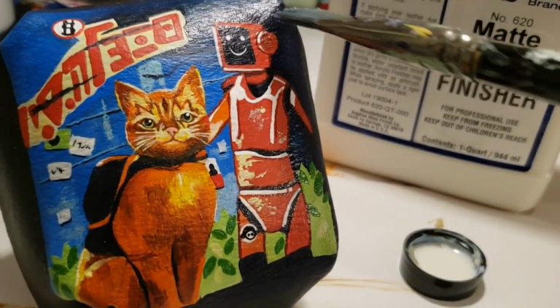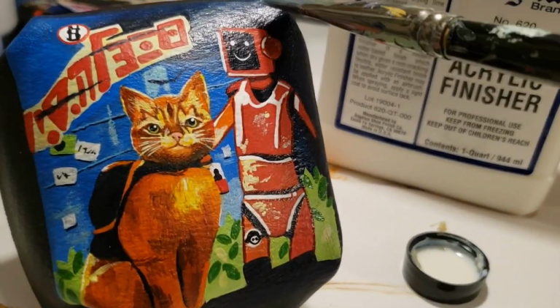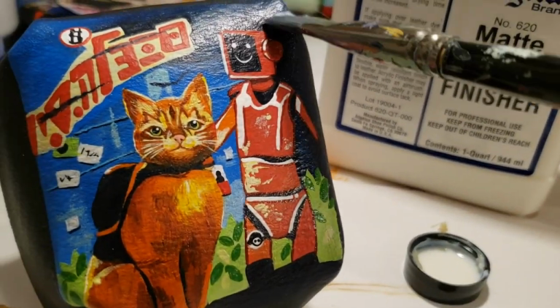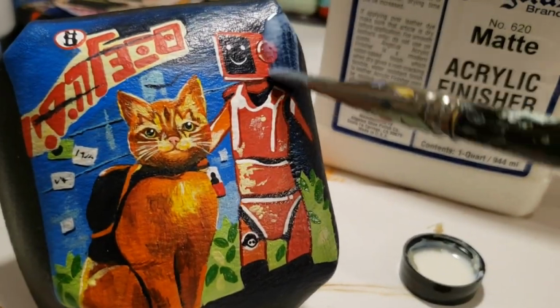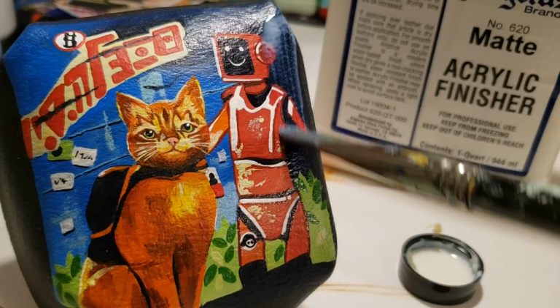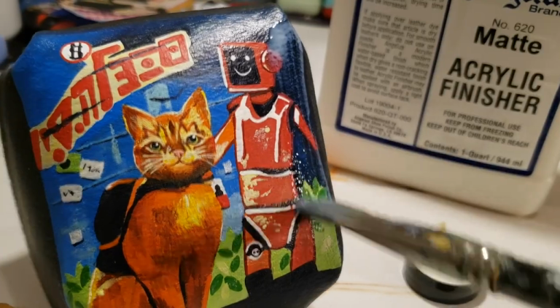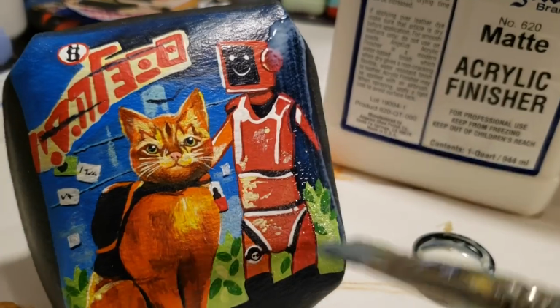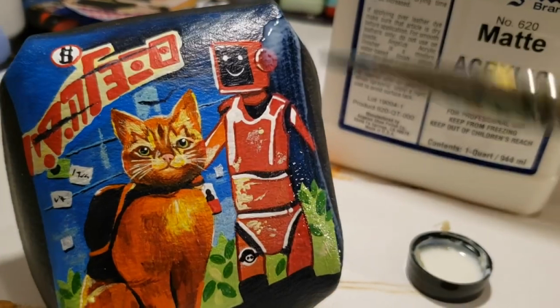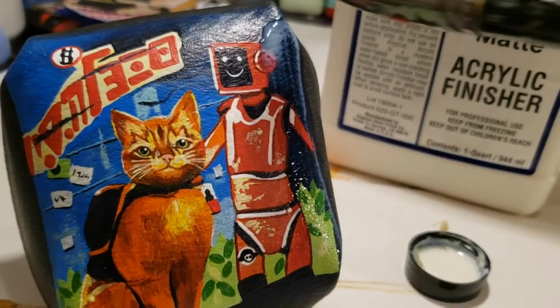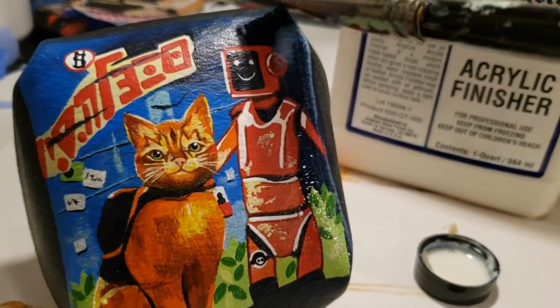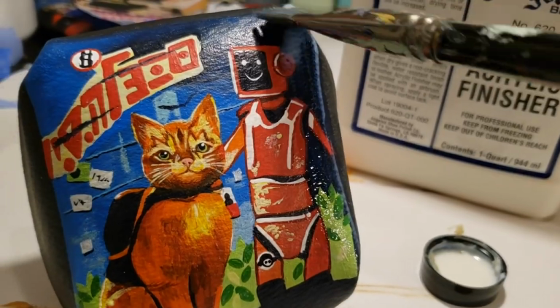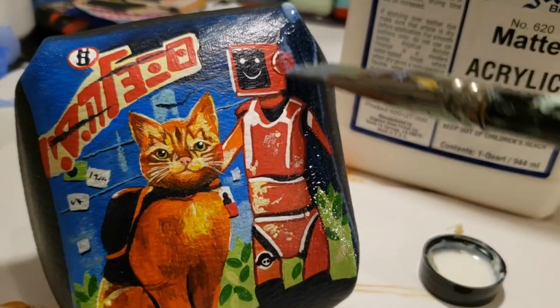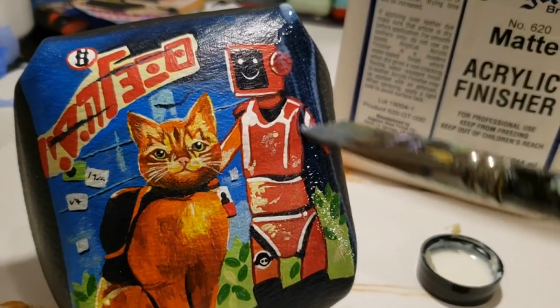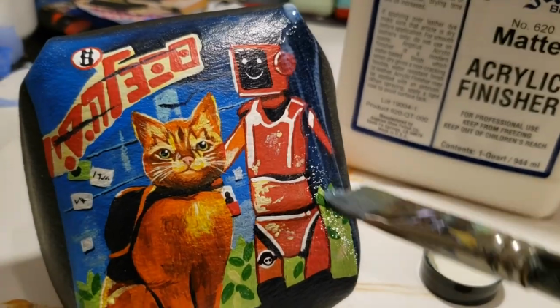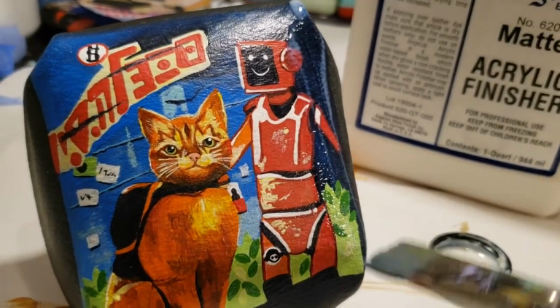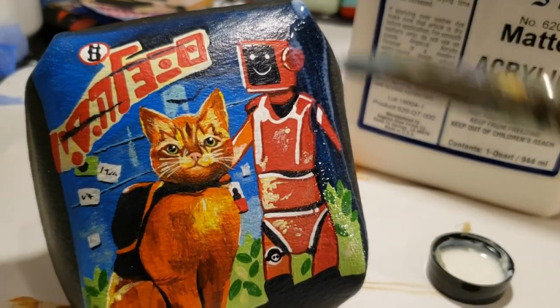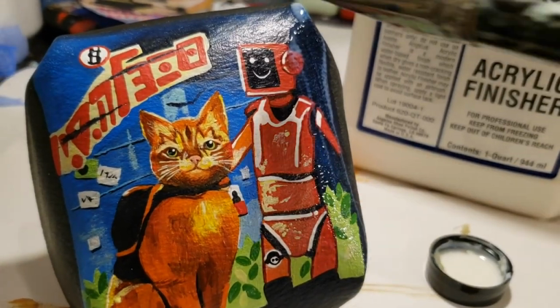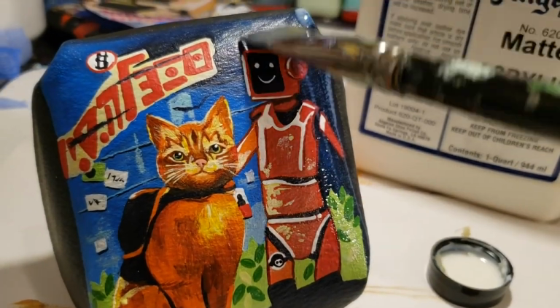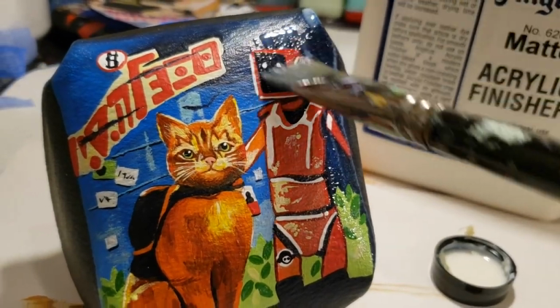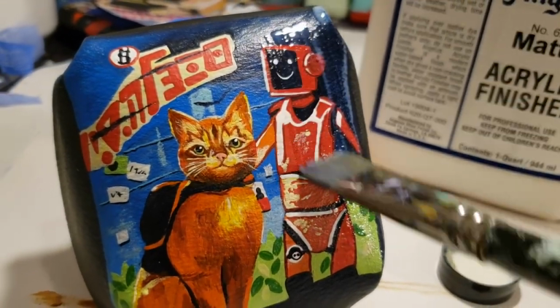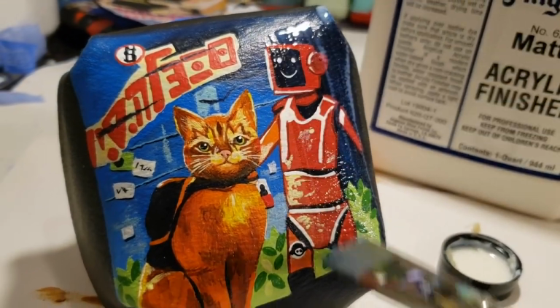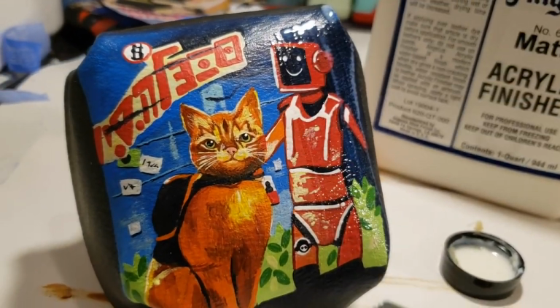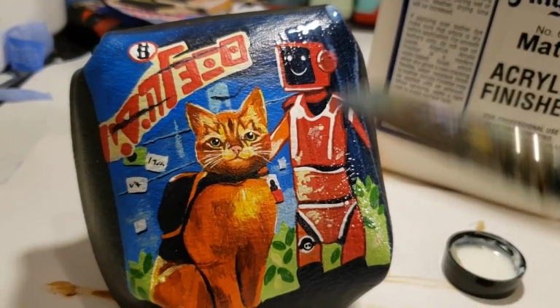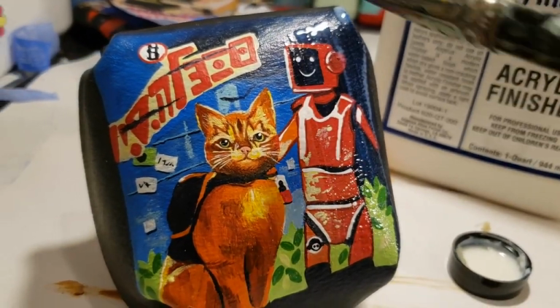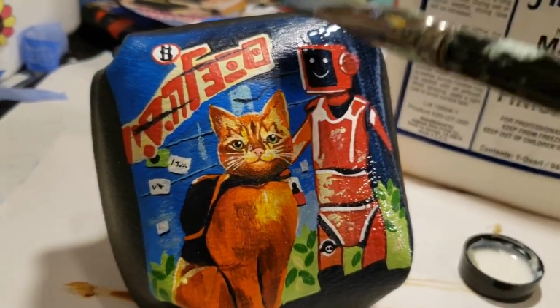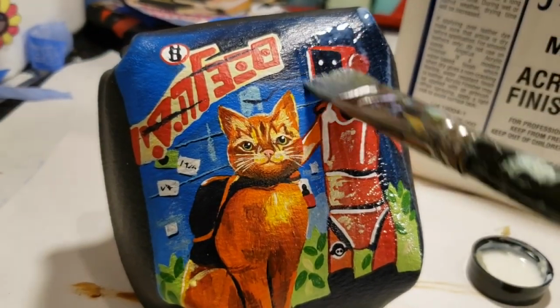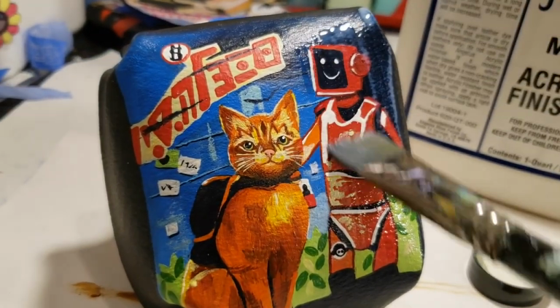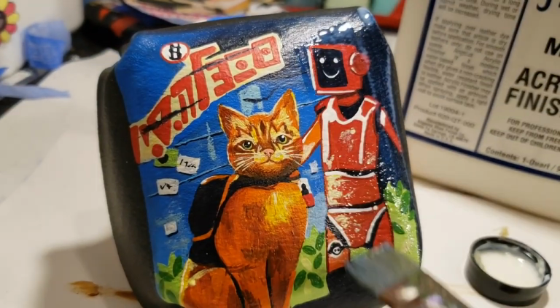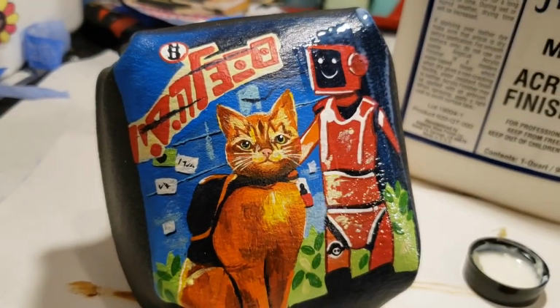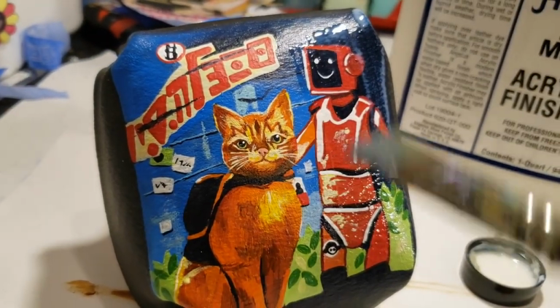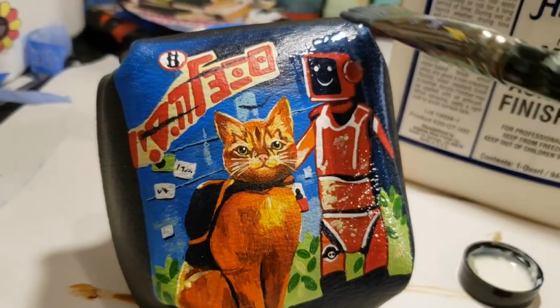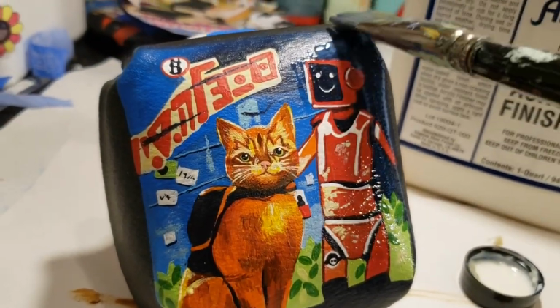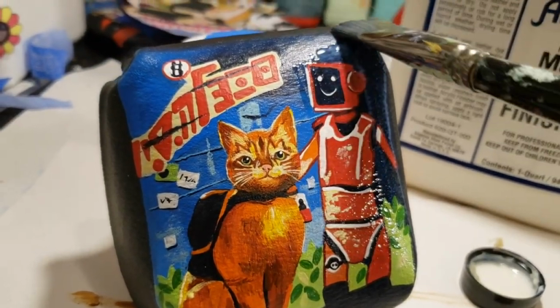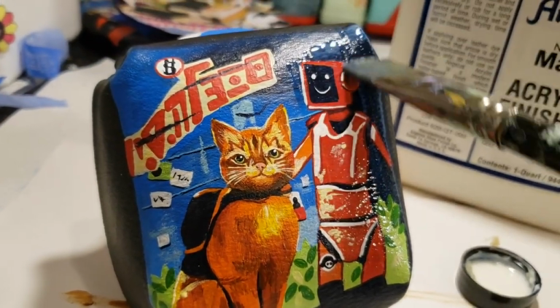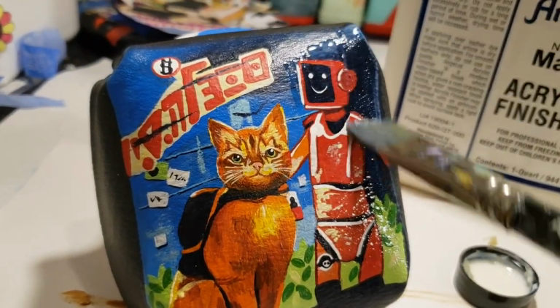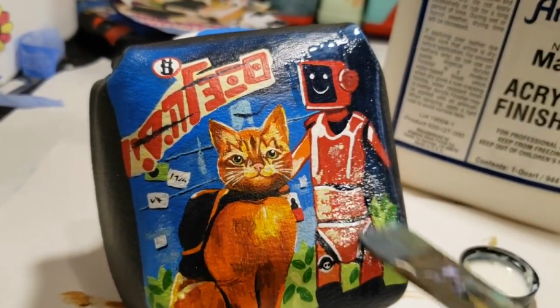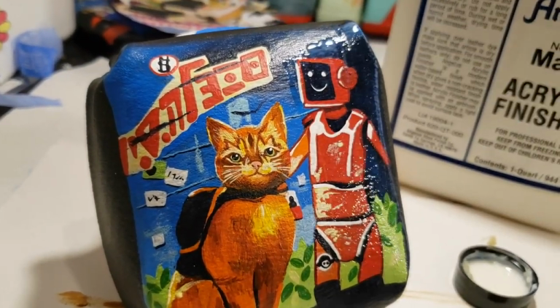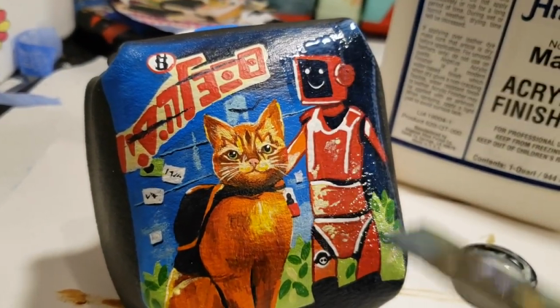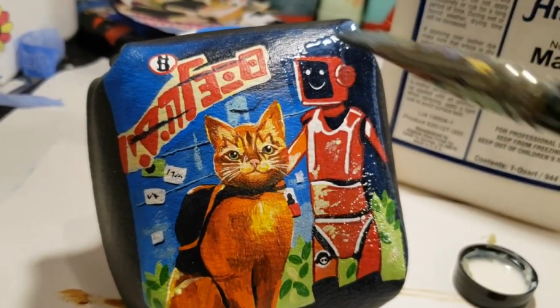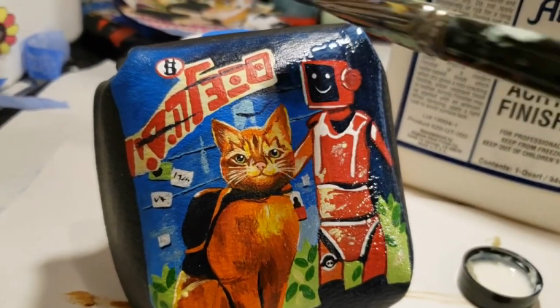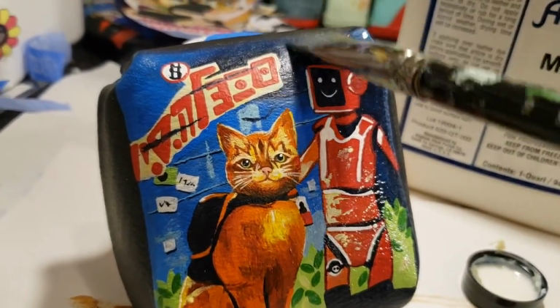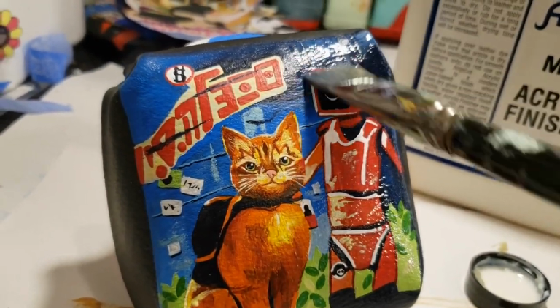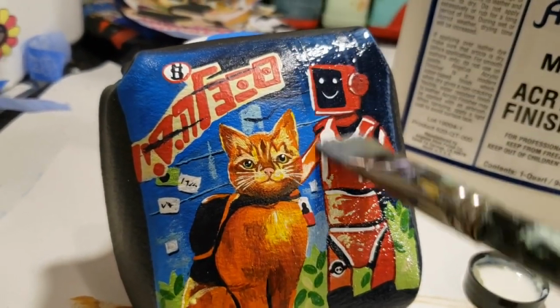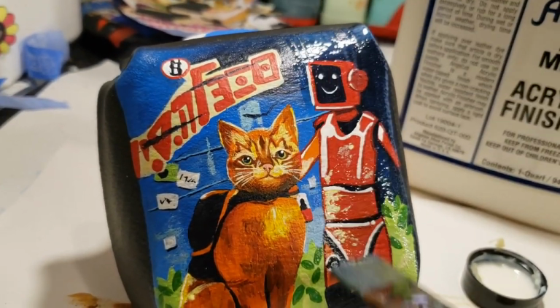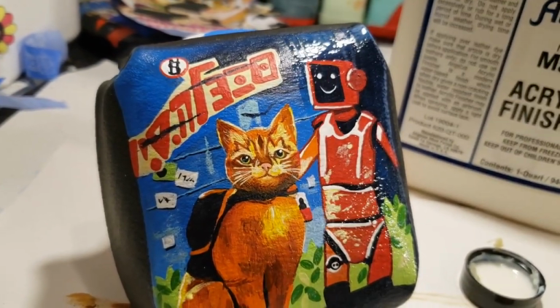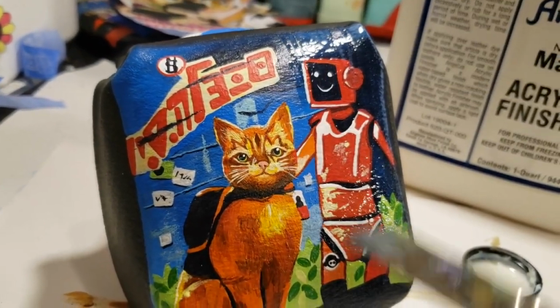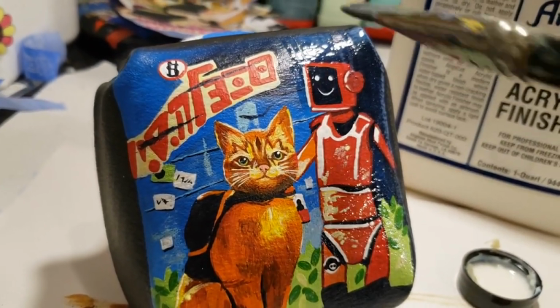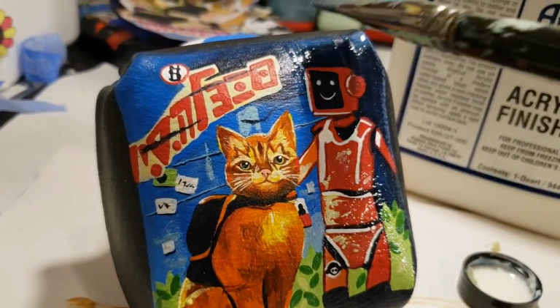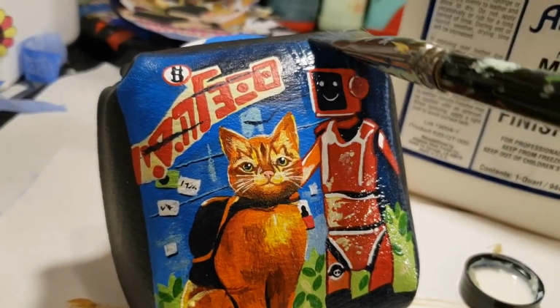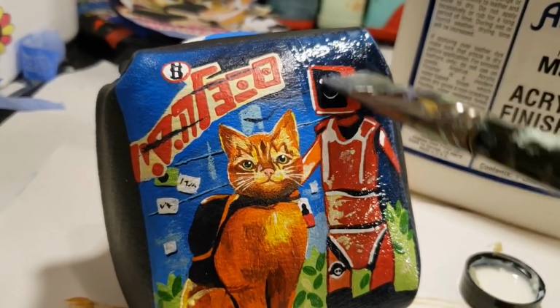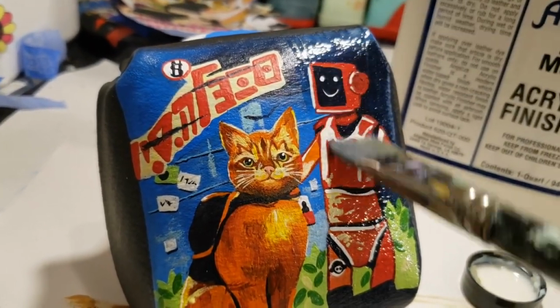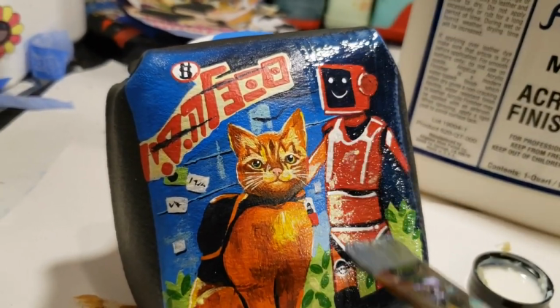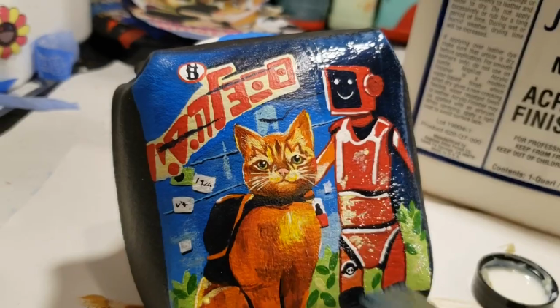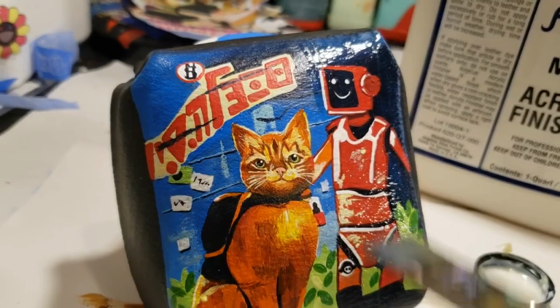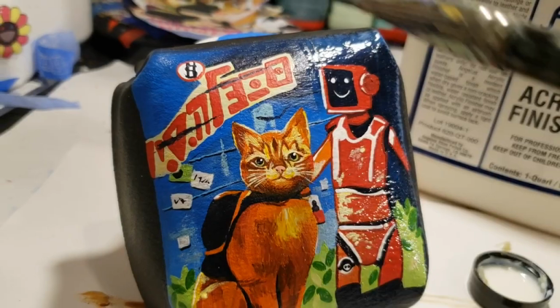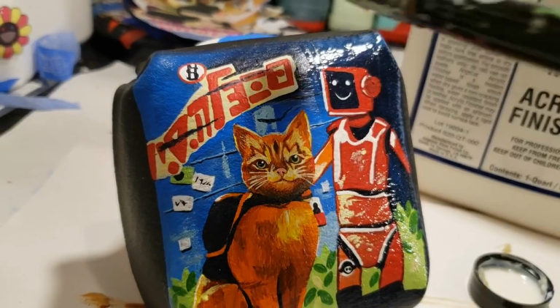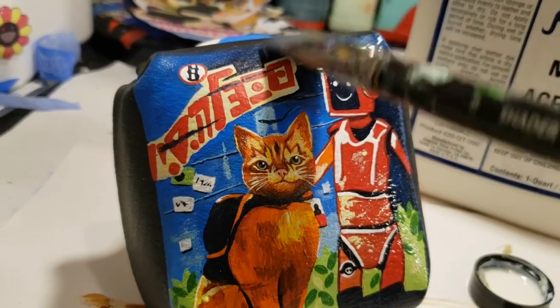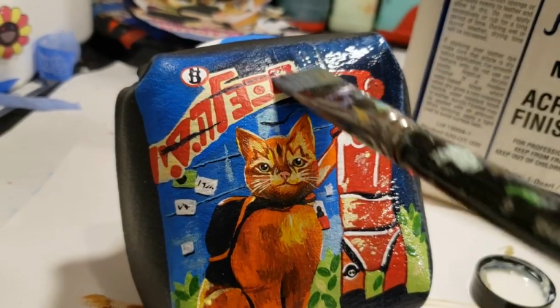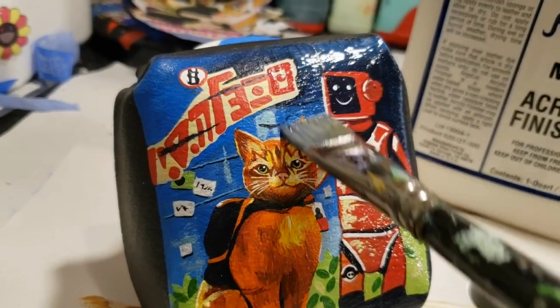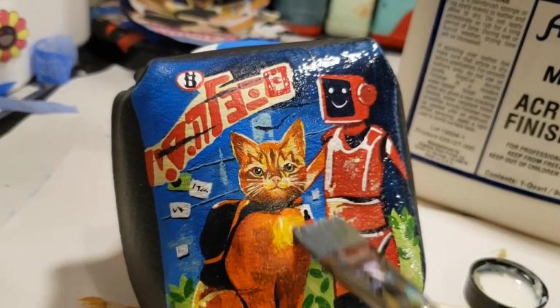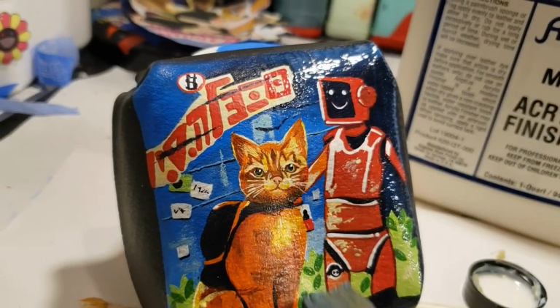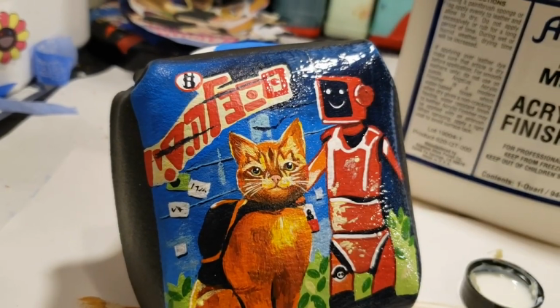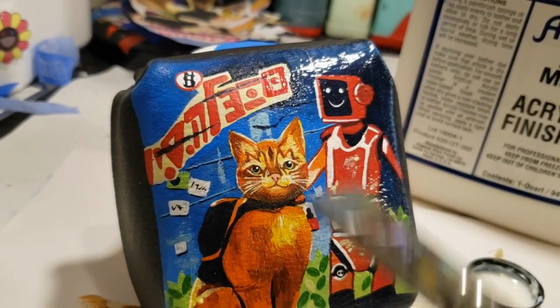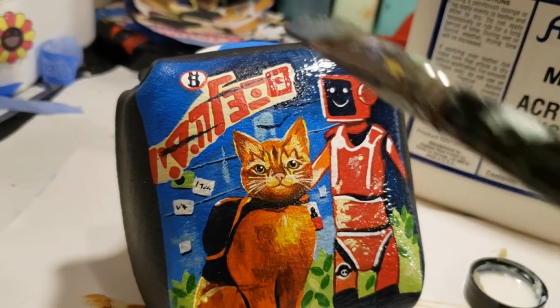Sealing in all of these bright colors onto the leather using a matte acrylic finisher from Angelus Direct.